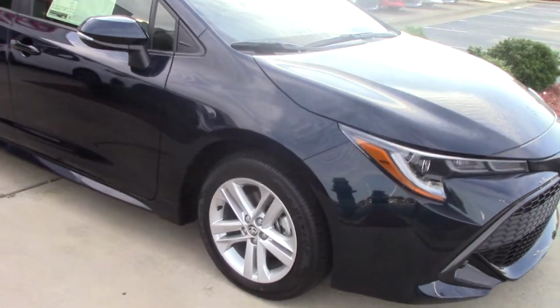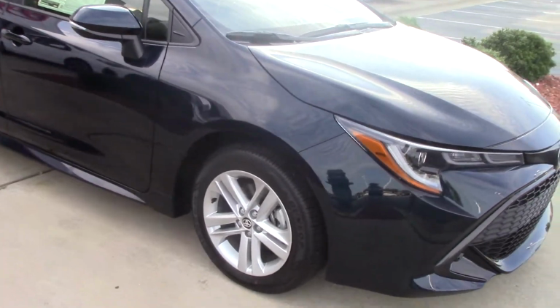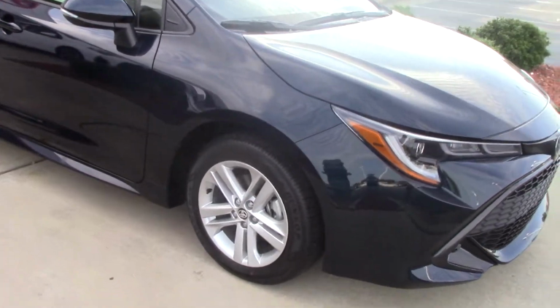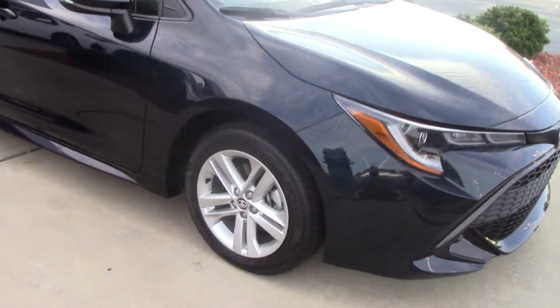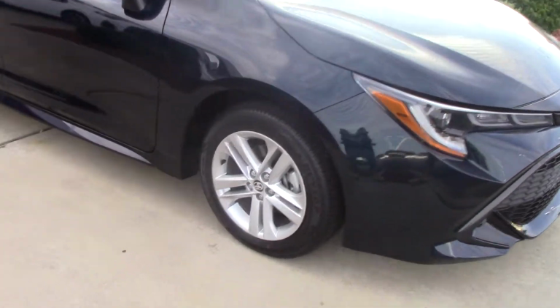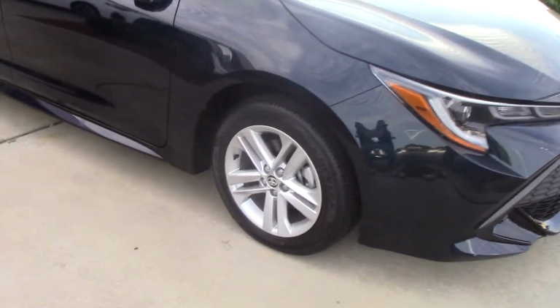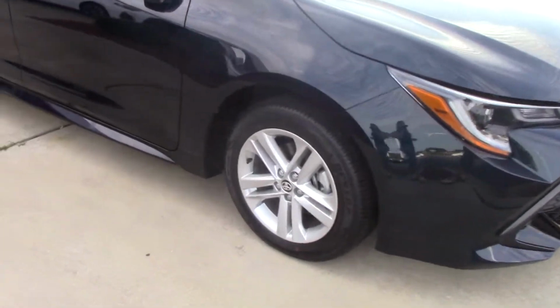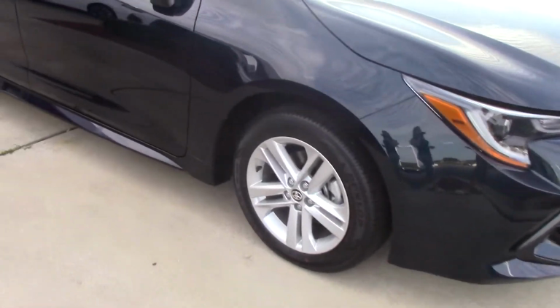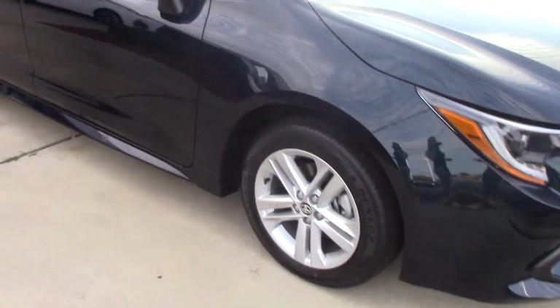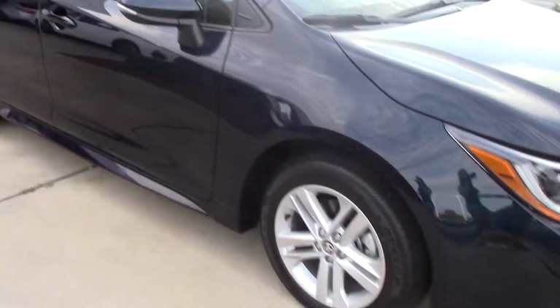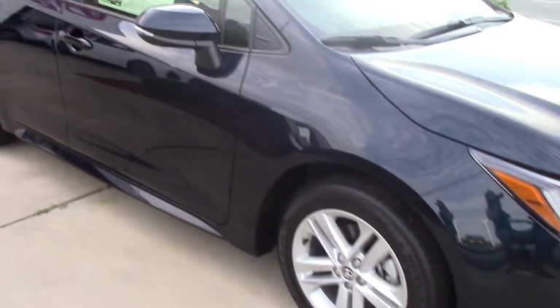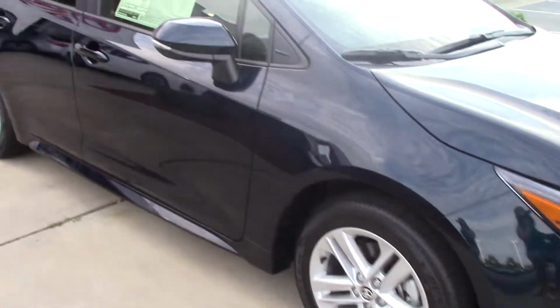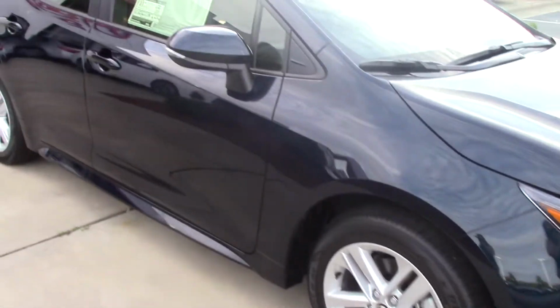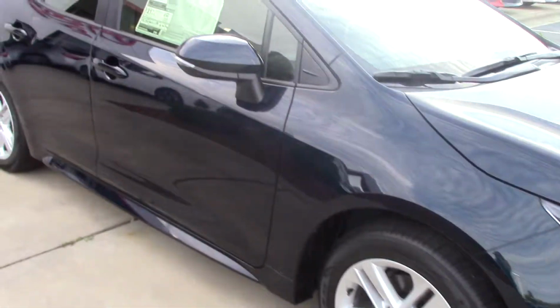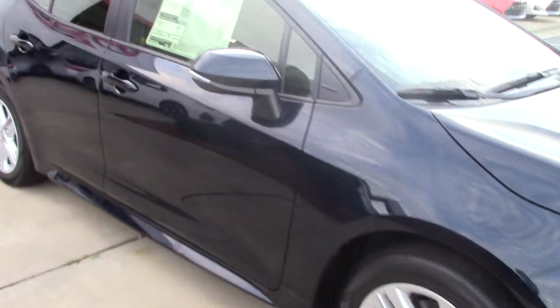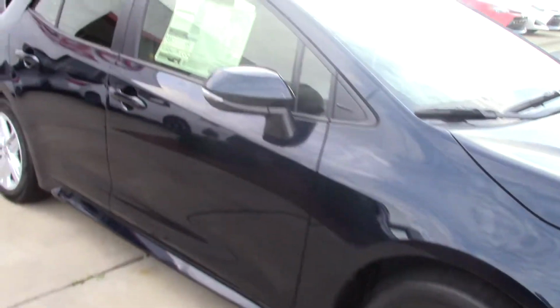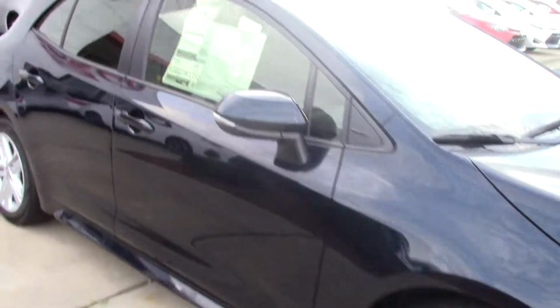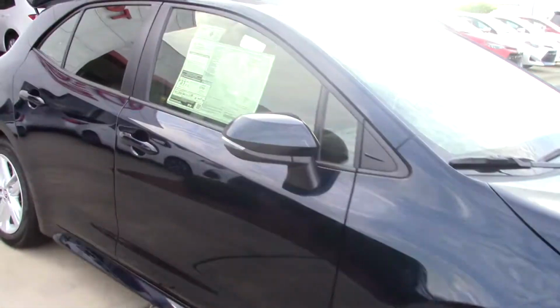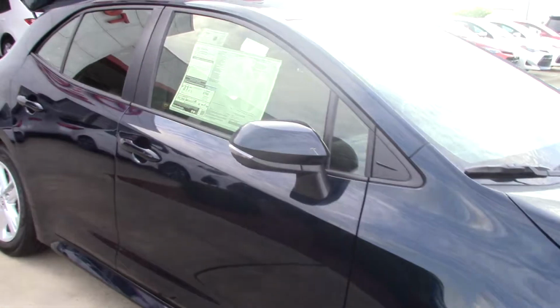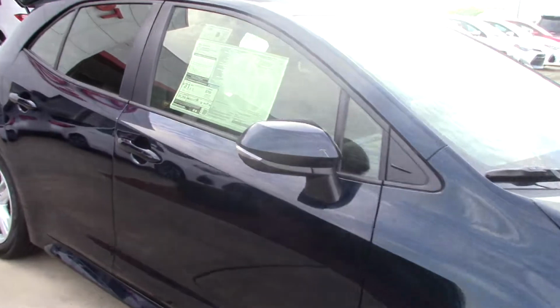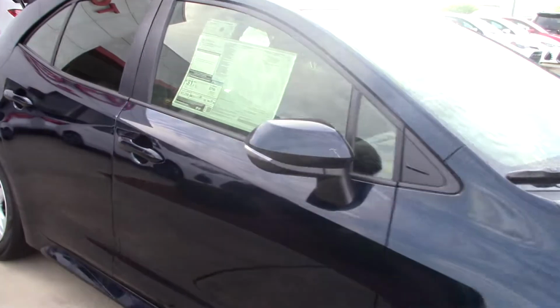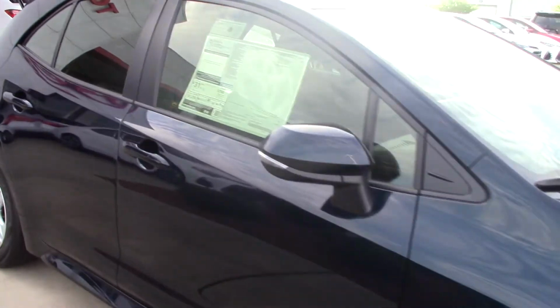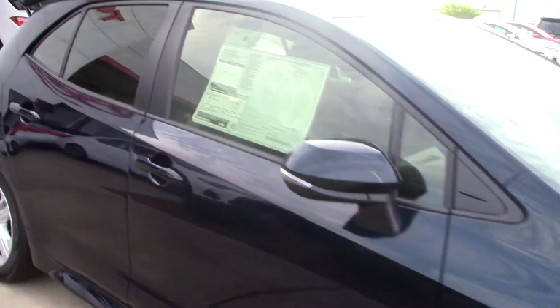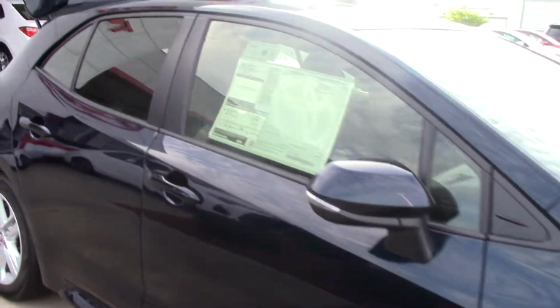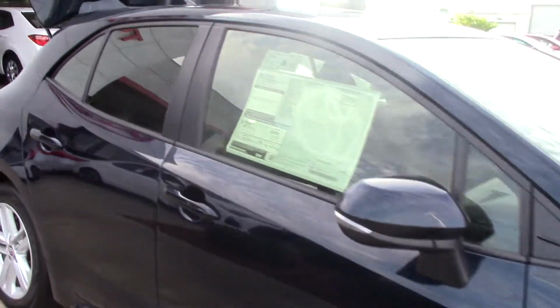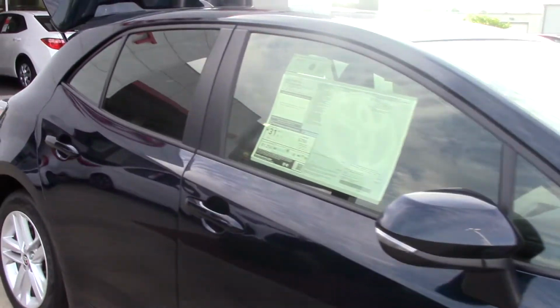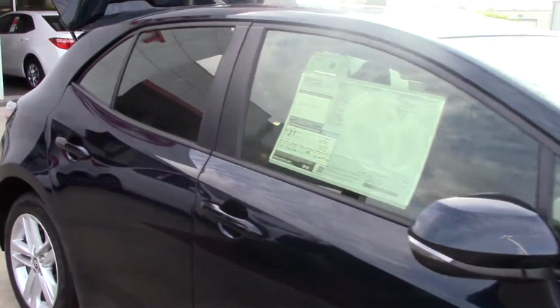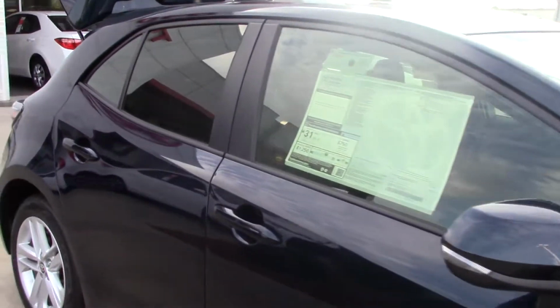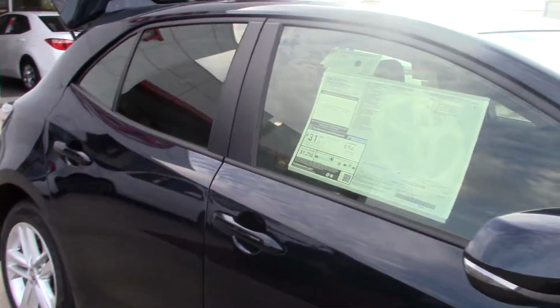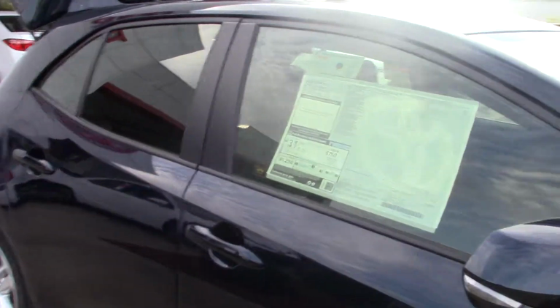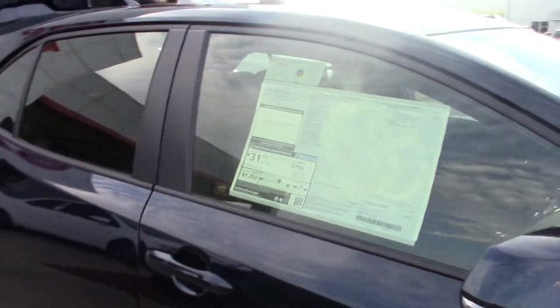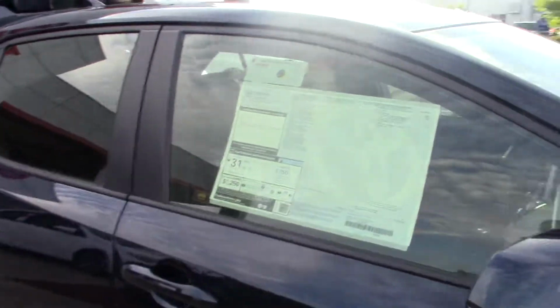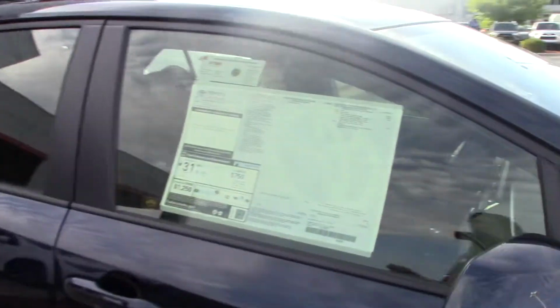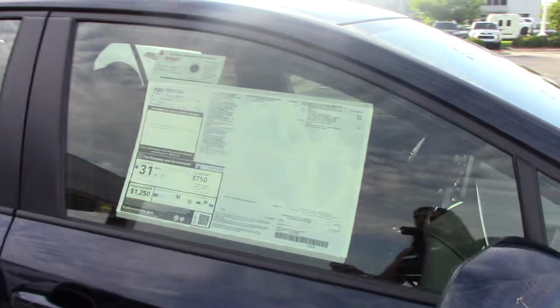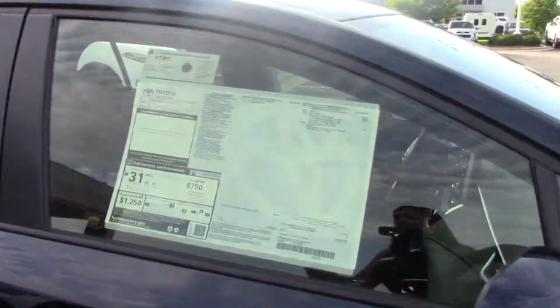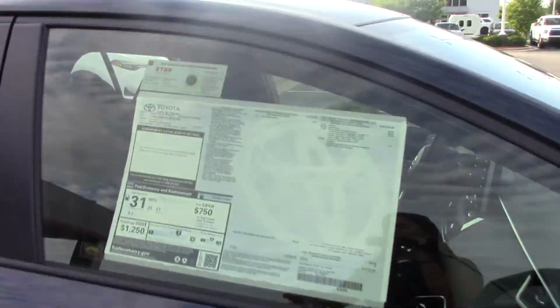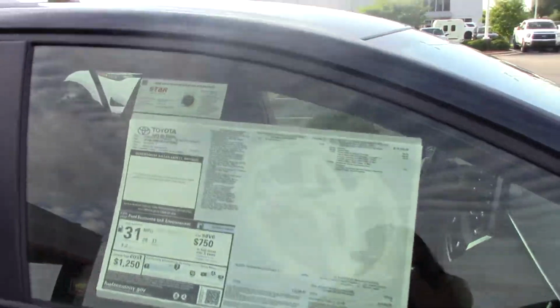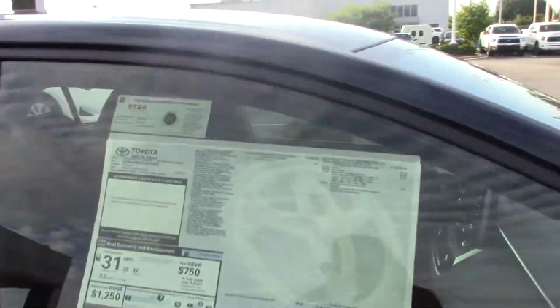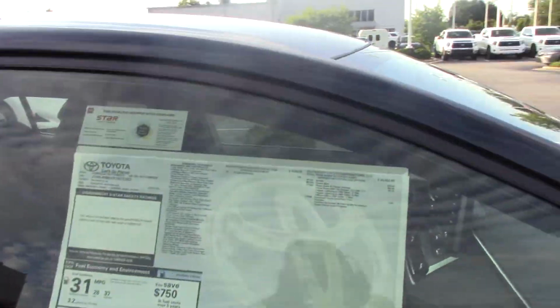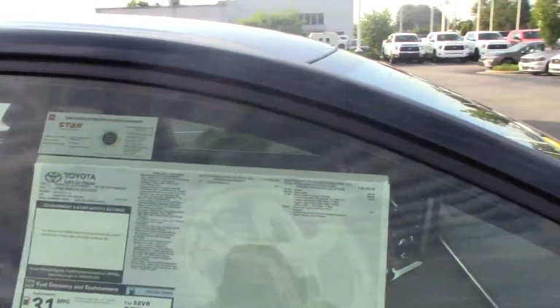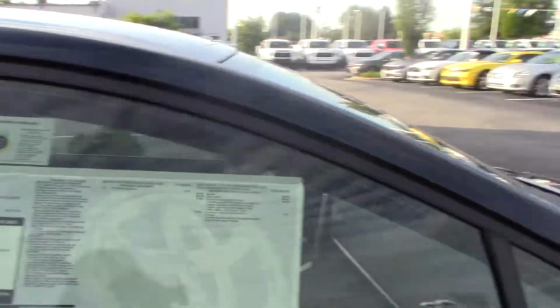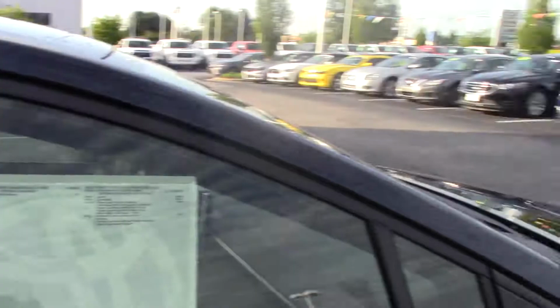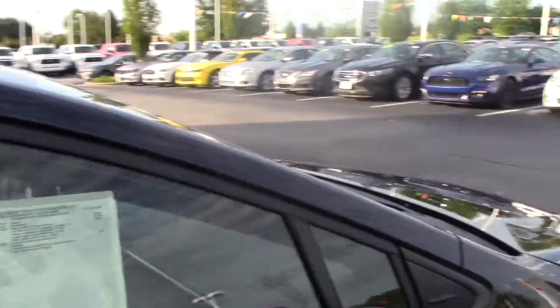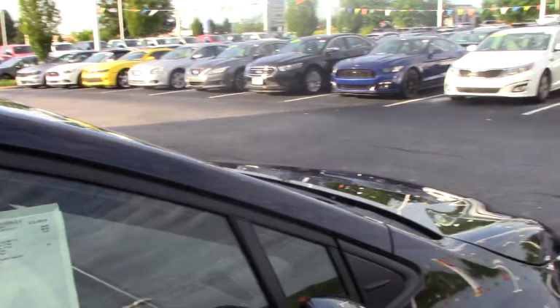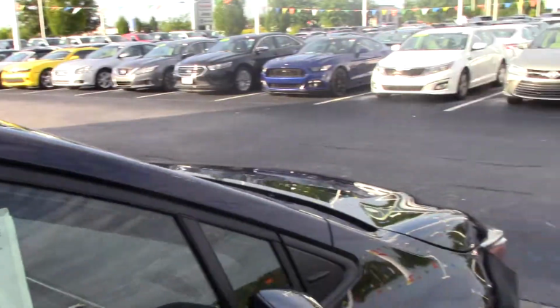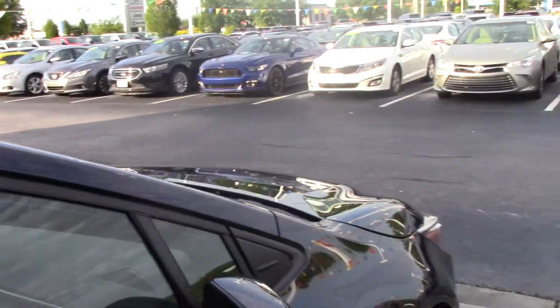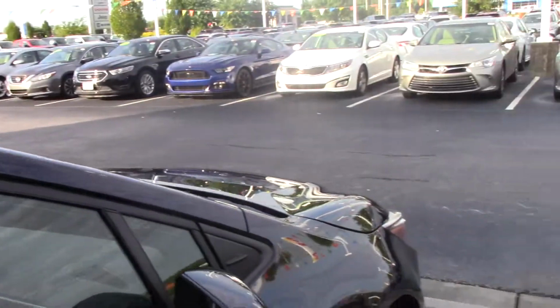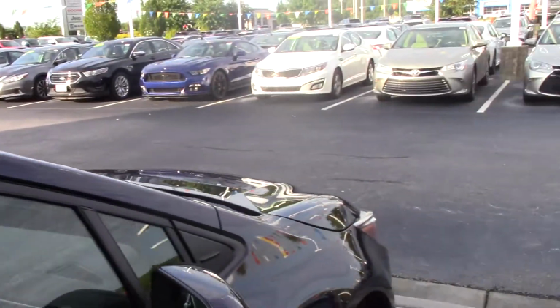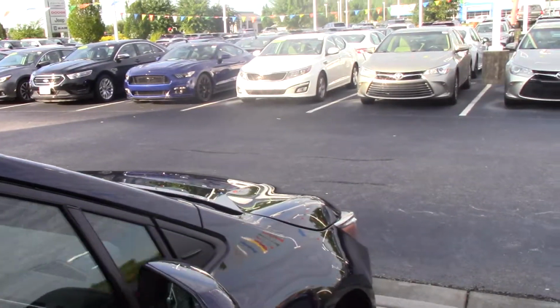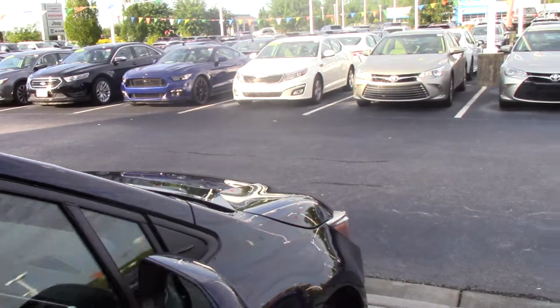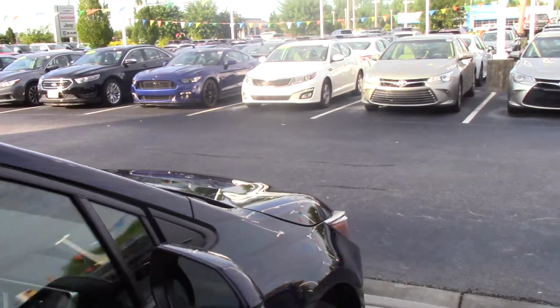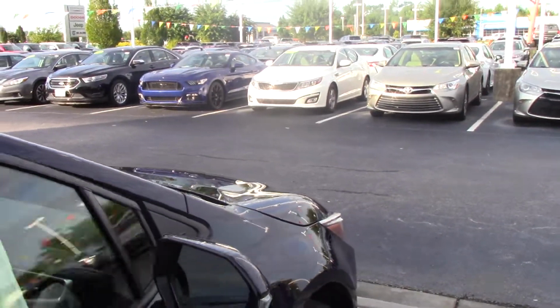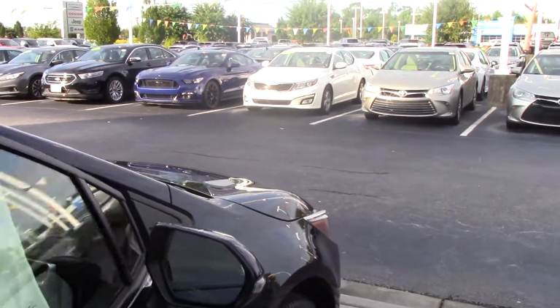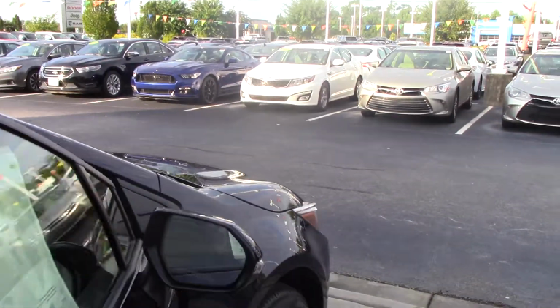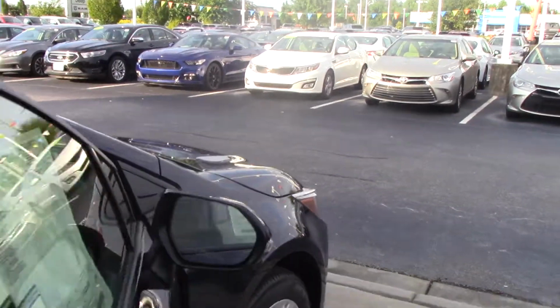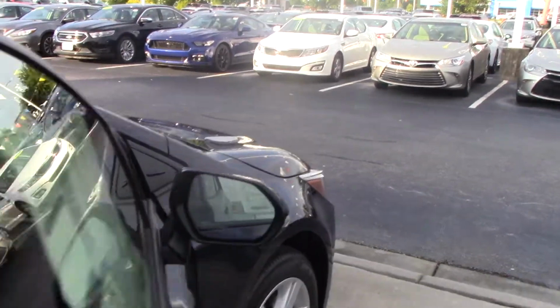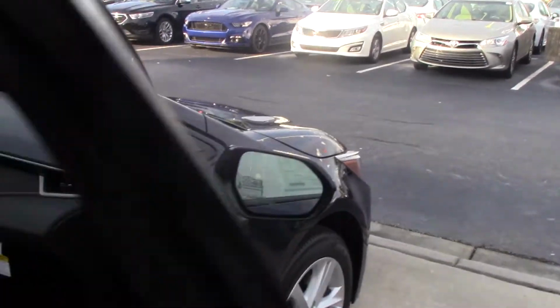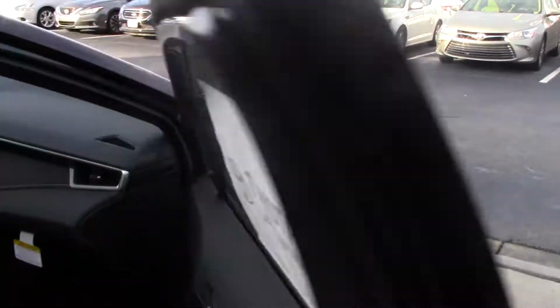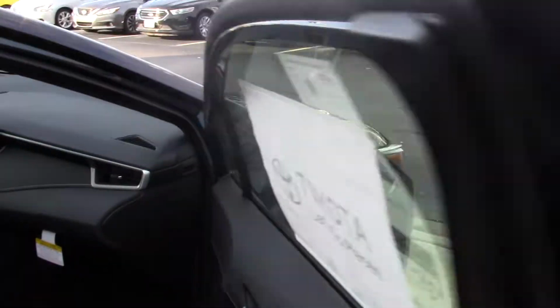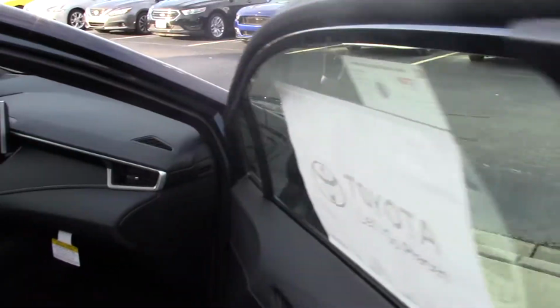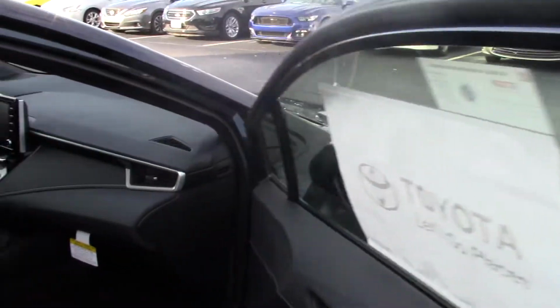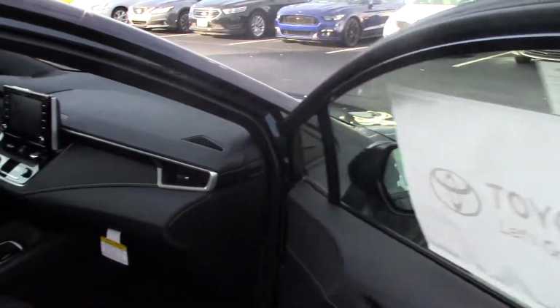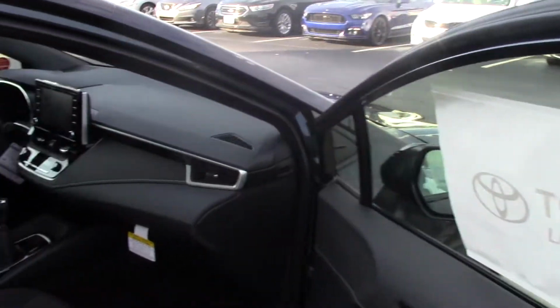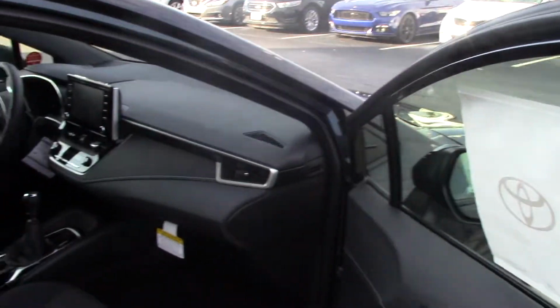16-inch wheels, turn signal indicator on the mirror, and keyless entry — which means you can lock and unlock all doors from your driver and passenger door handle.